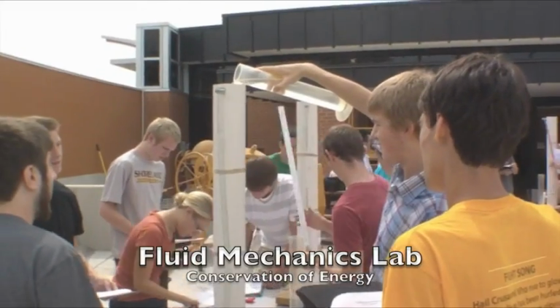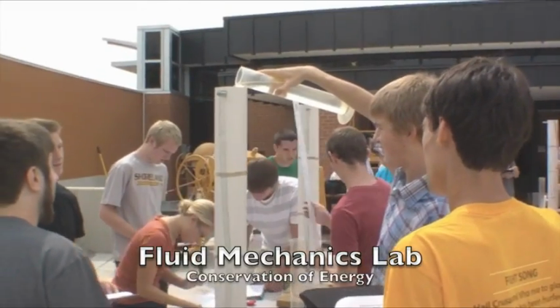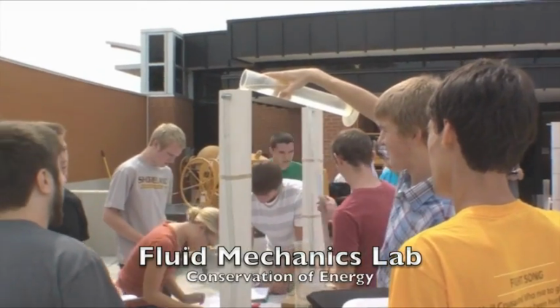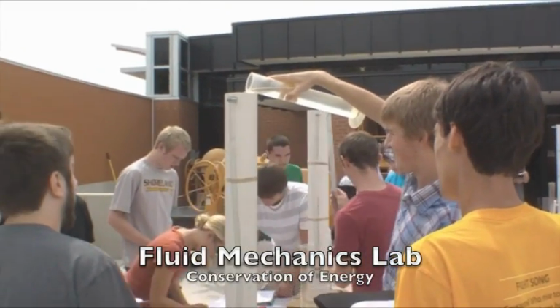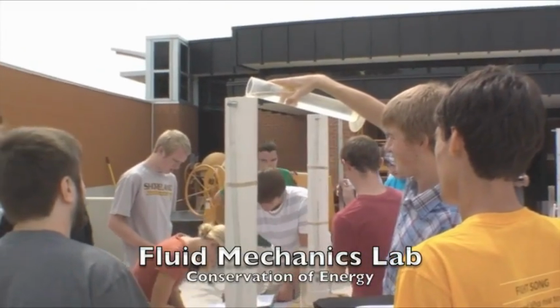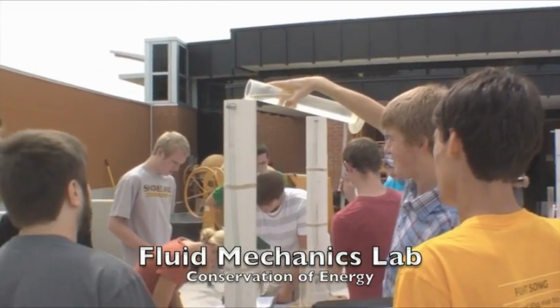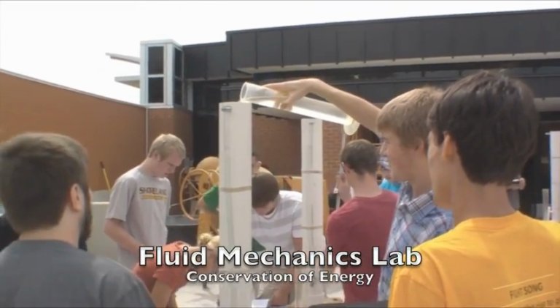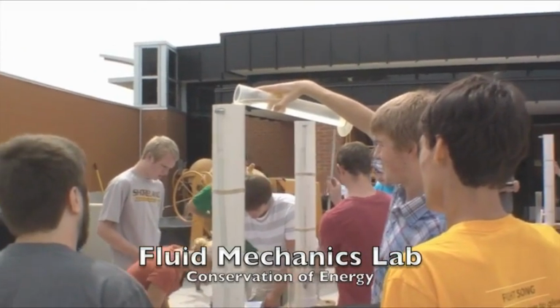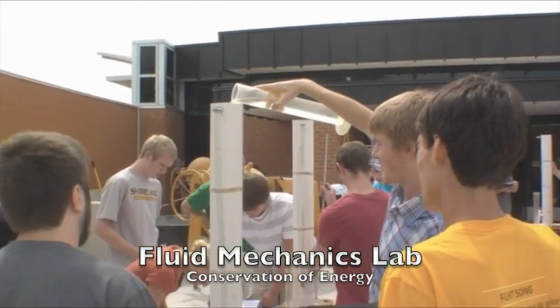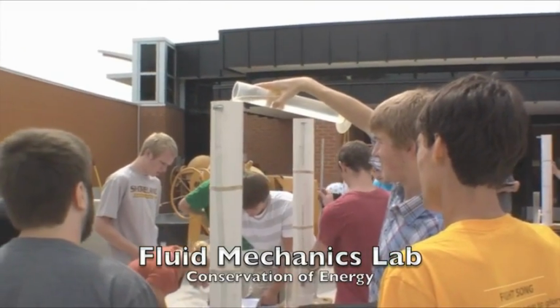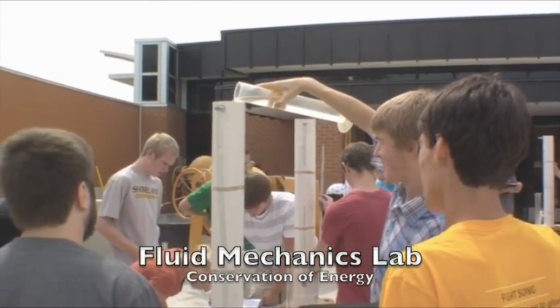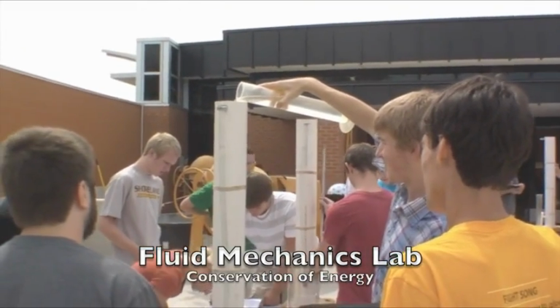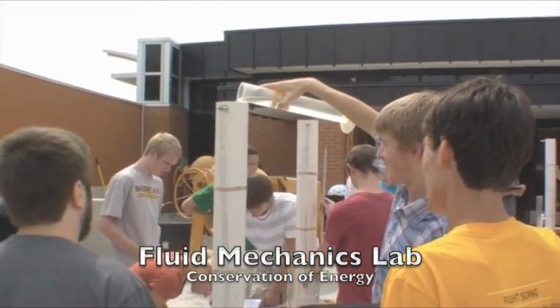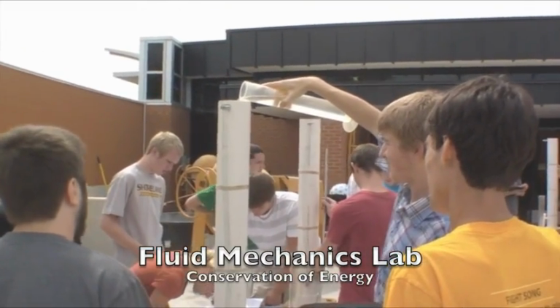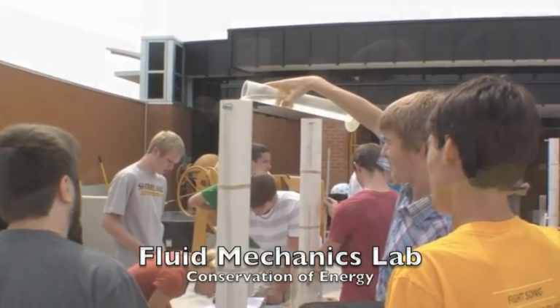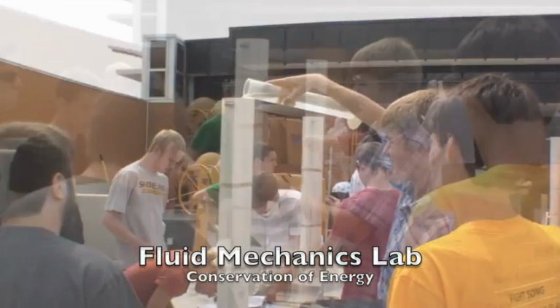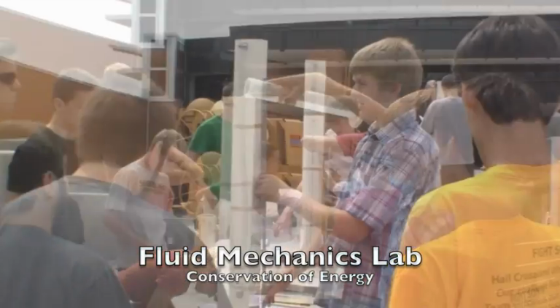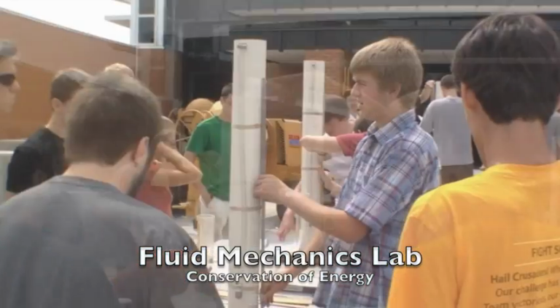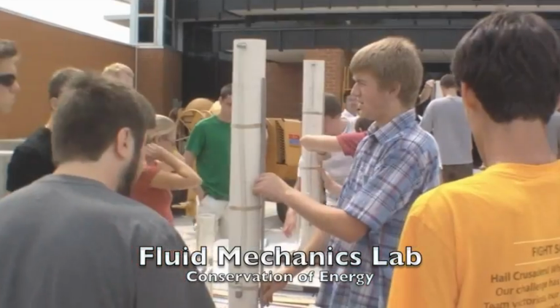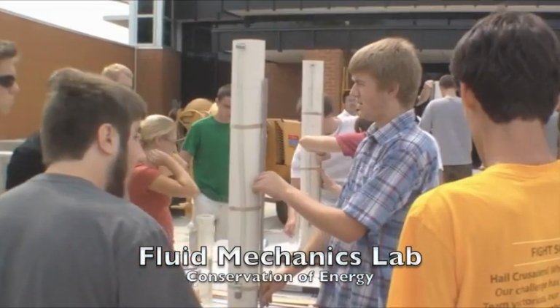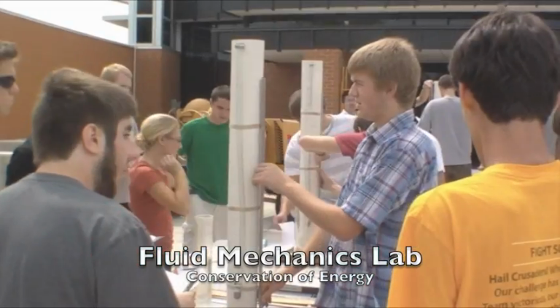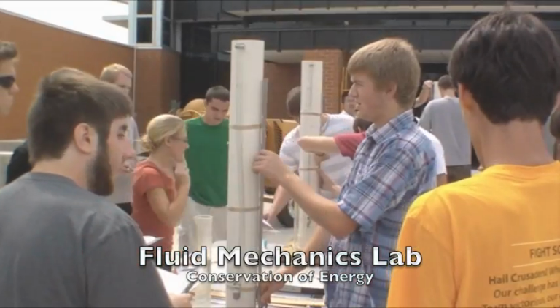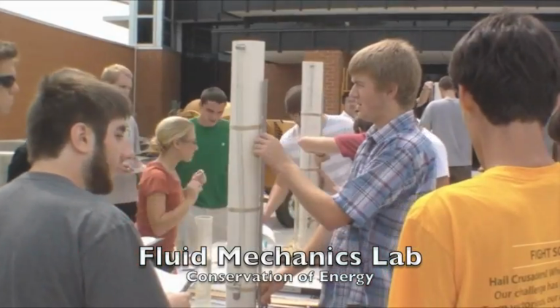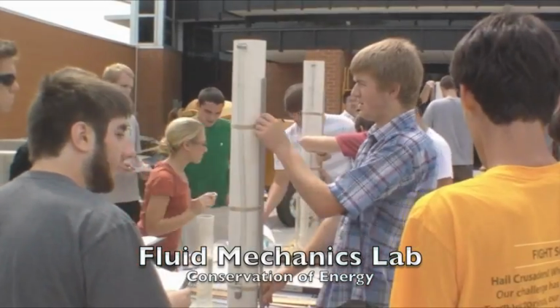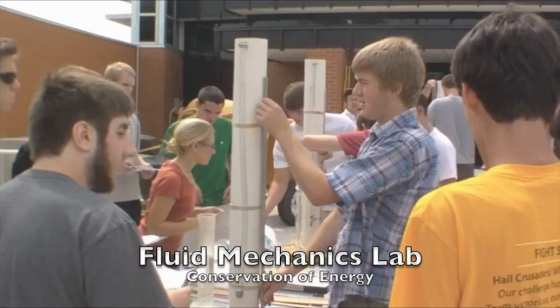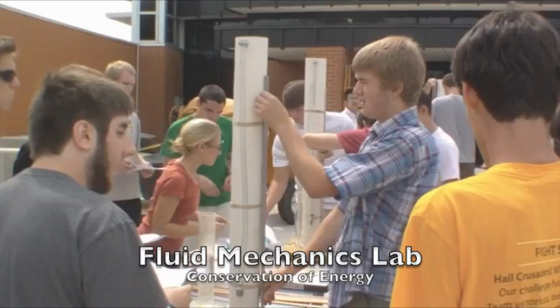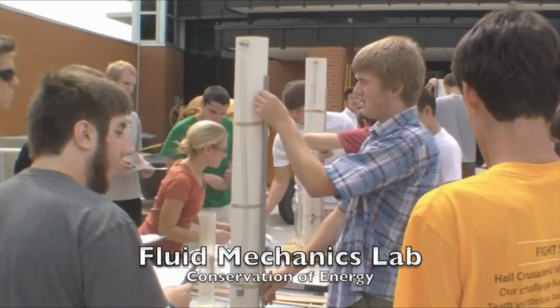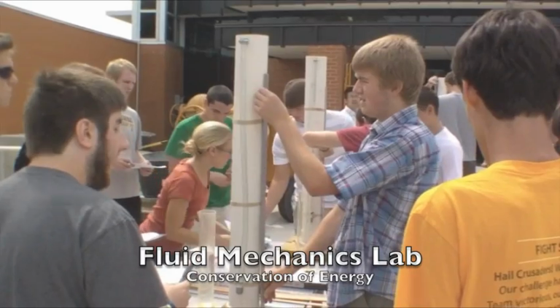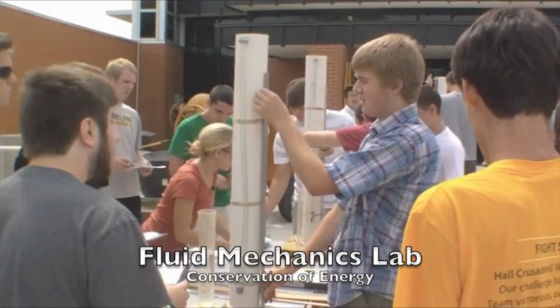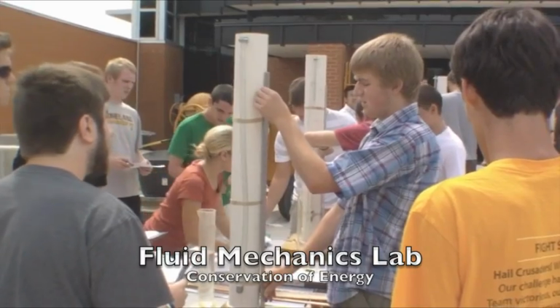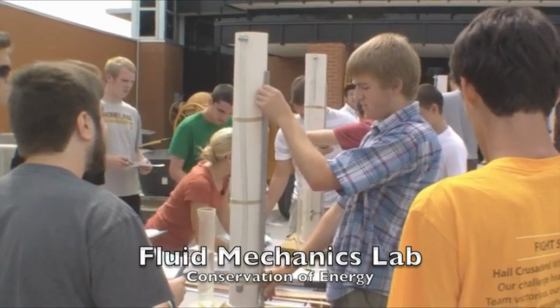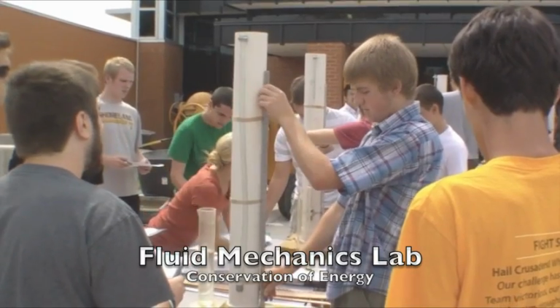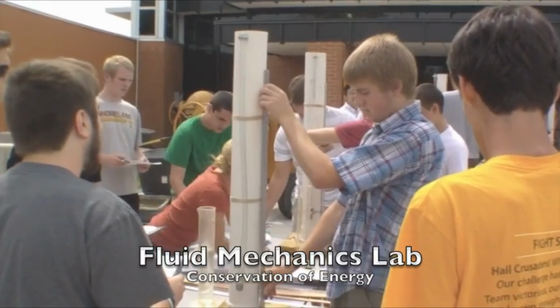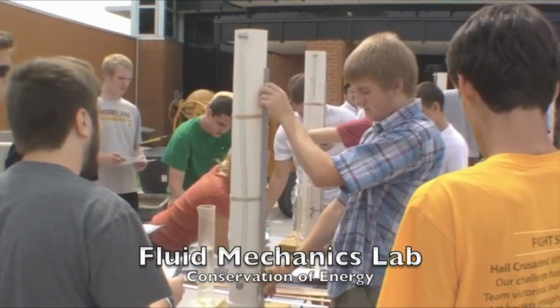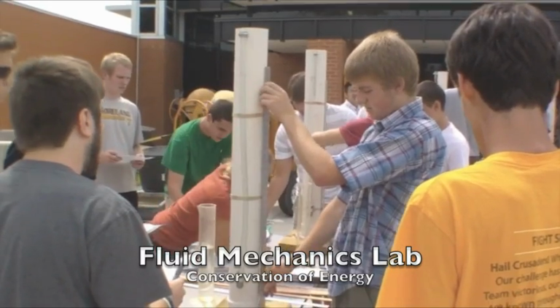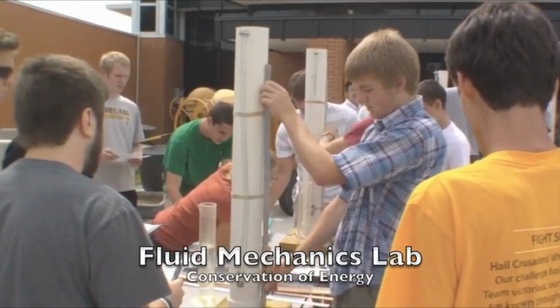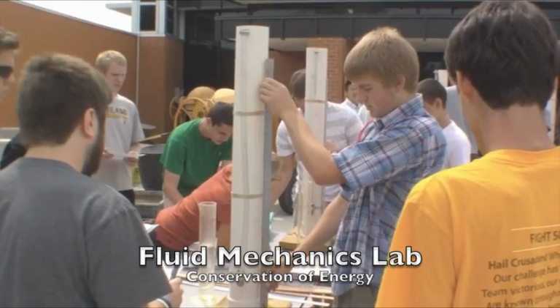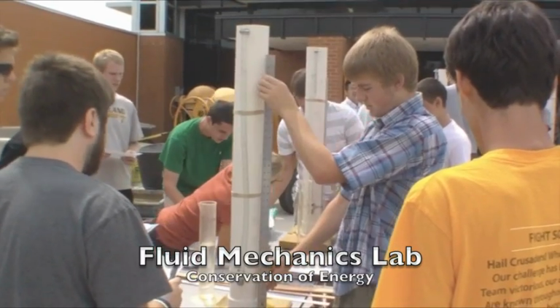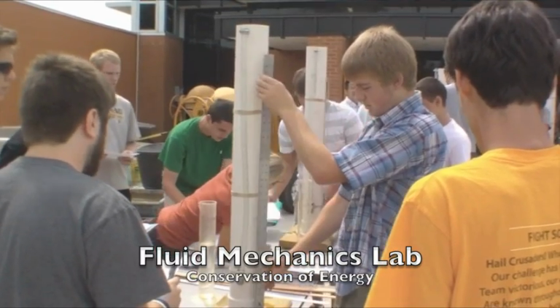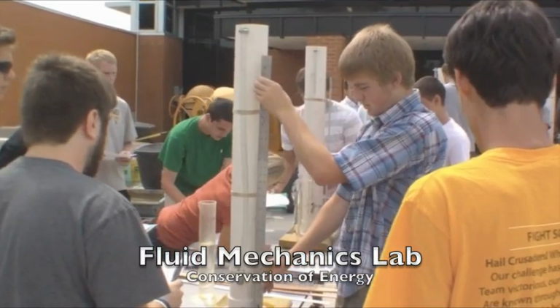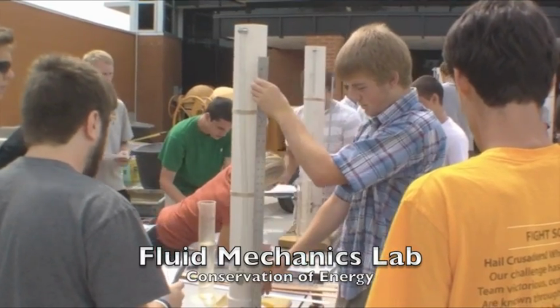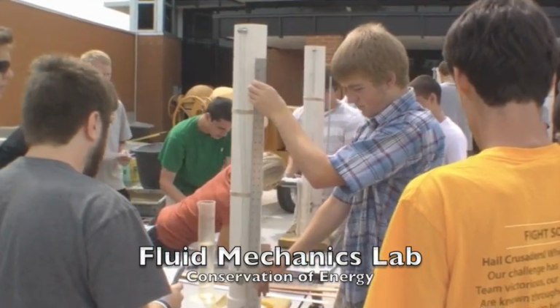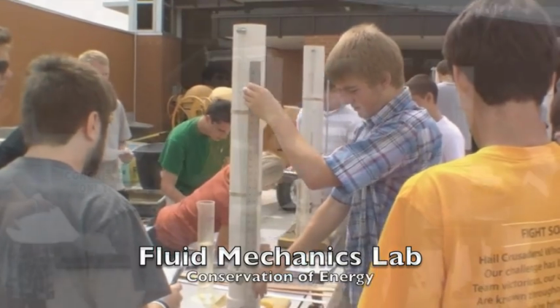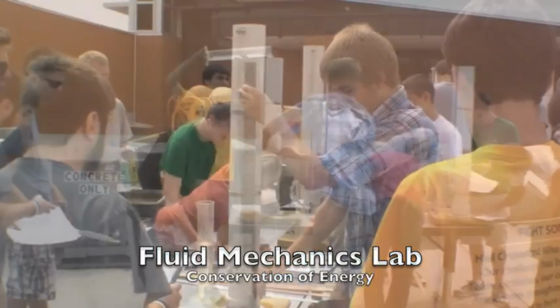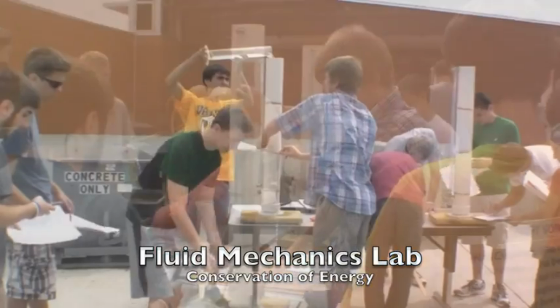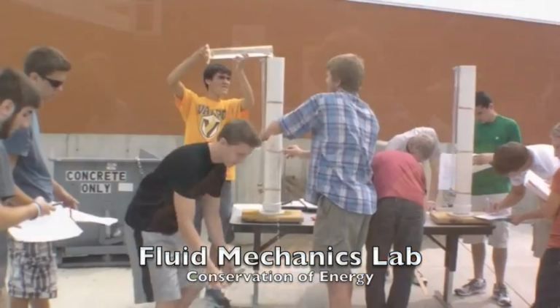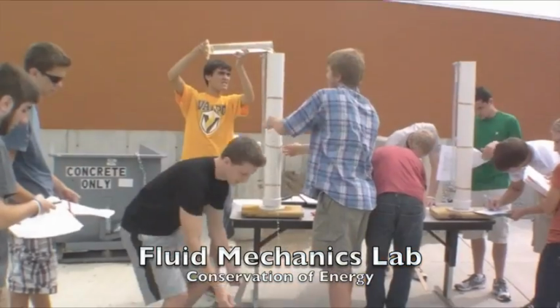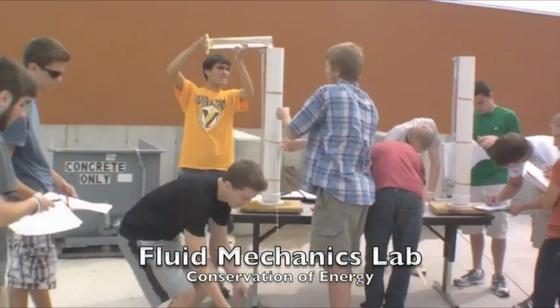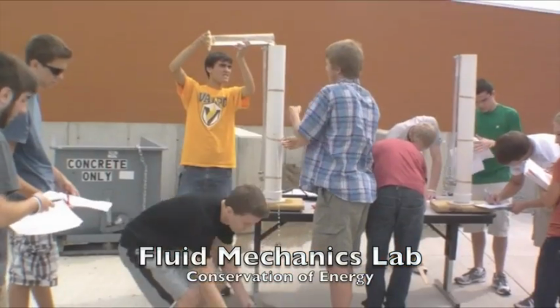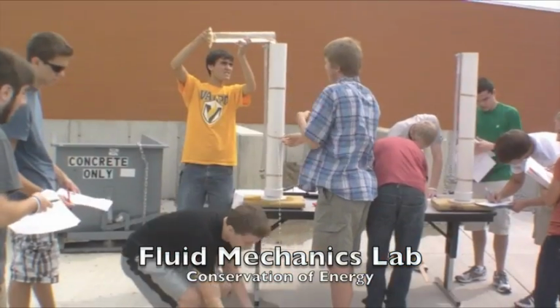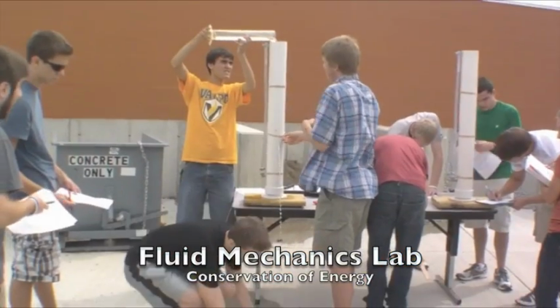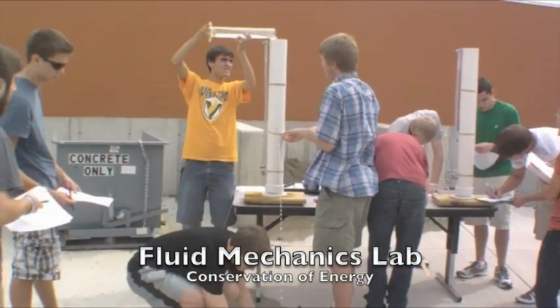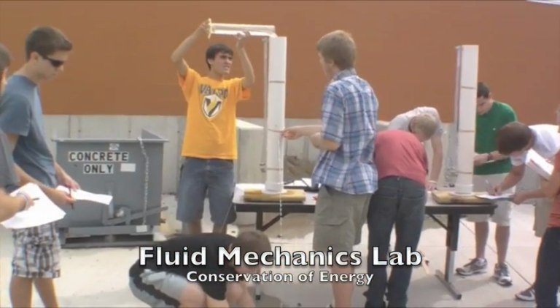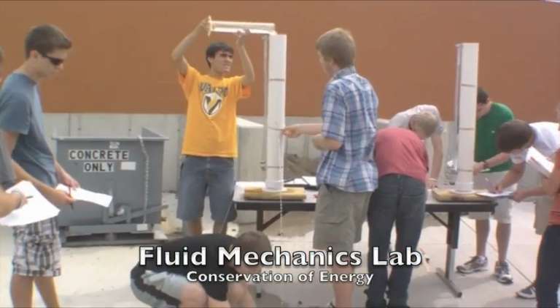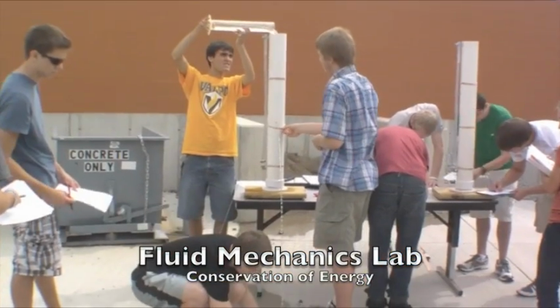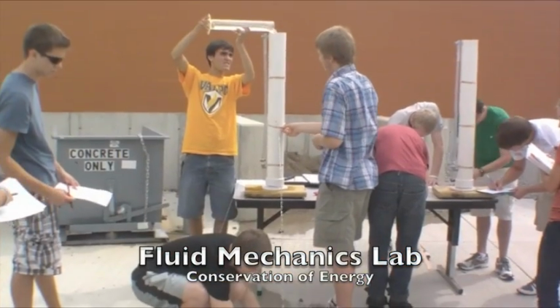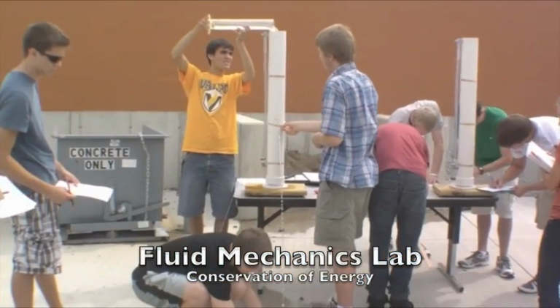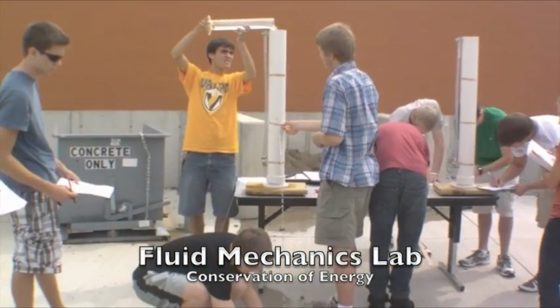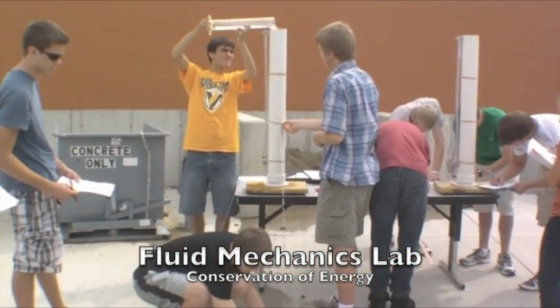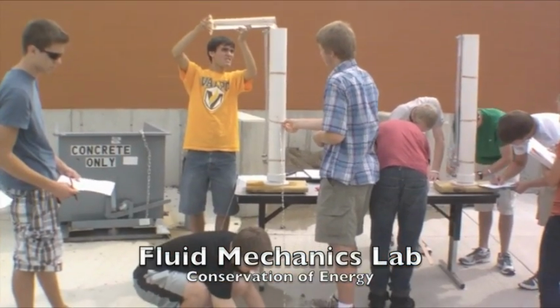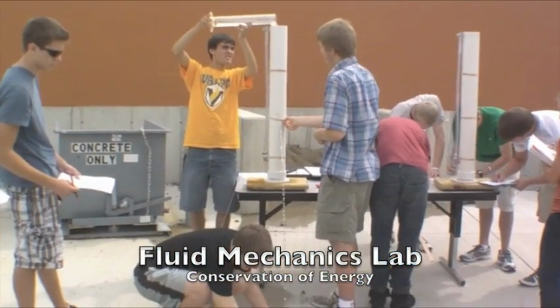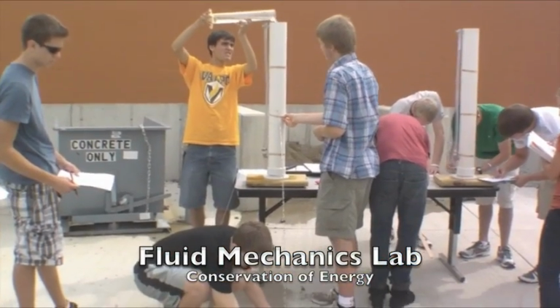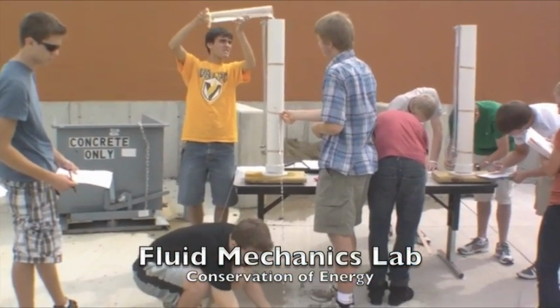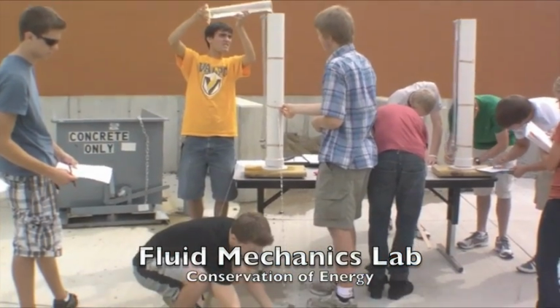The Hydrology Laboratory taught me about water, including when it moves and the forces it generates when it is stored.